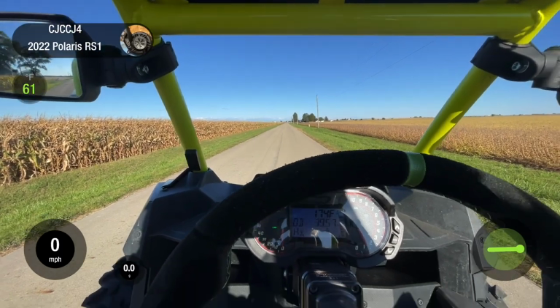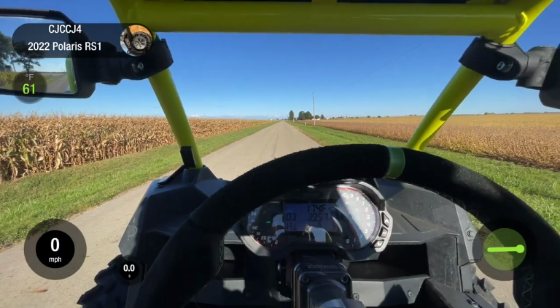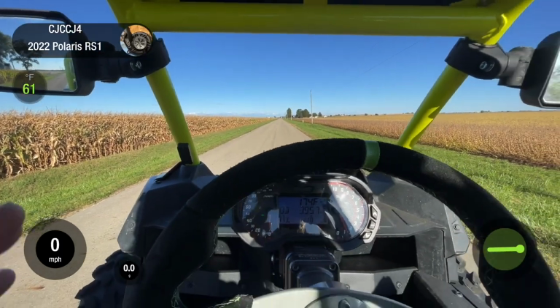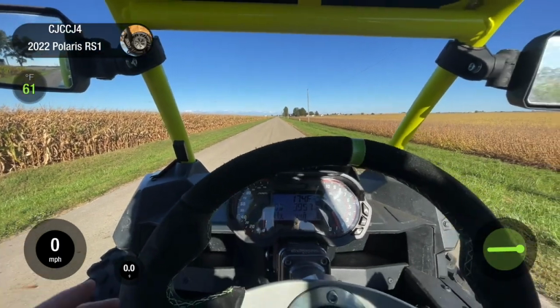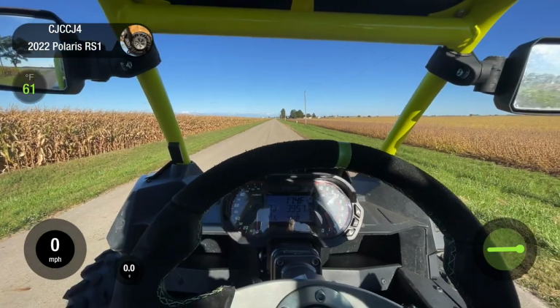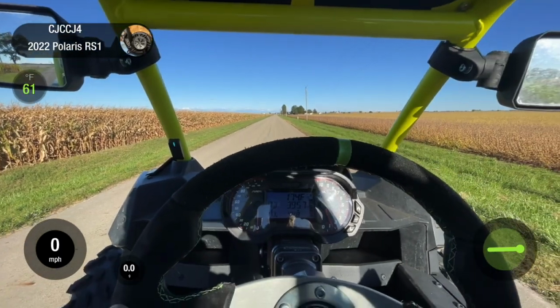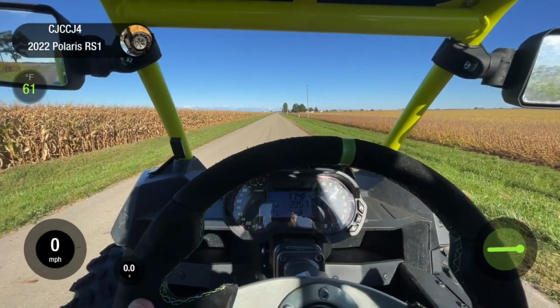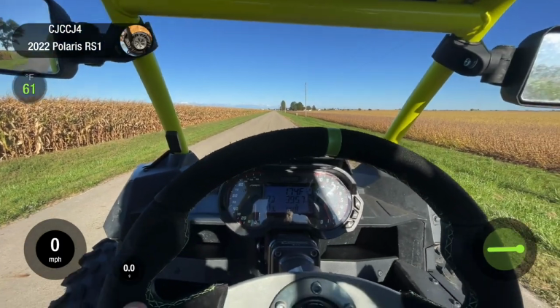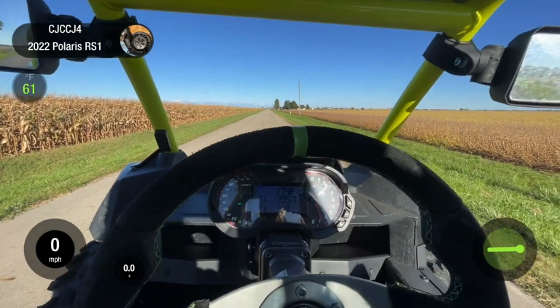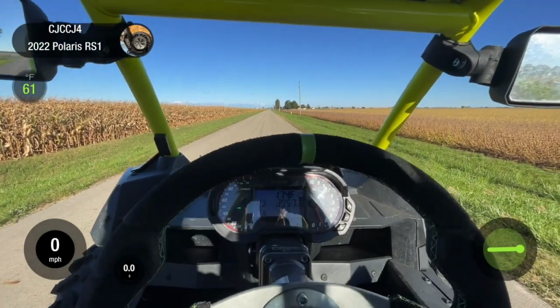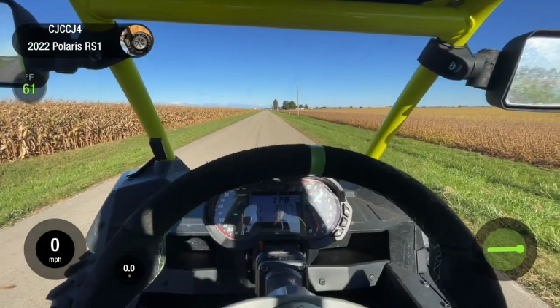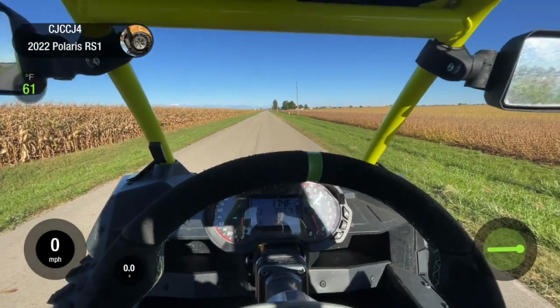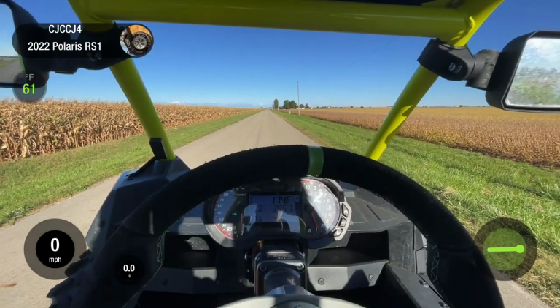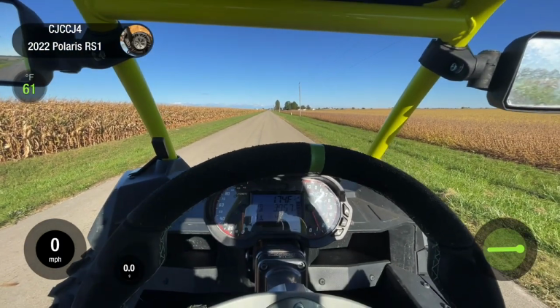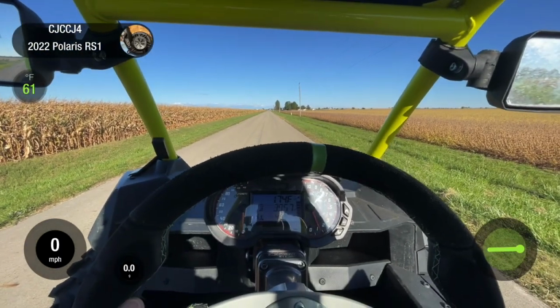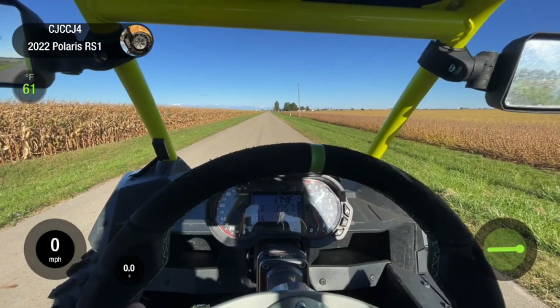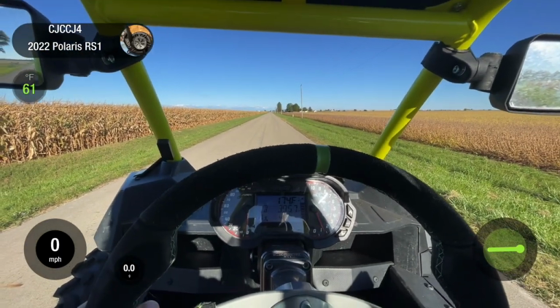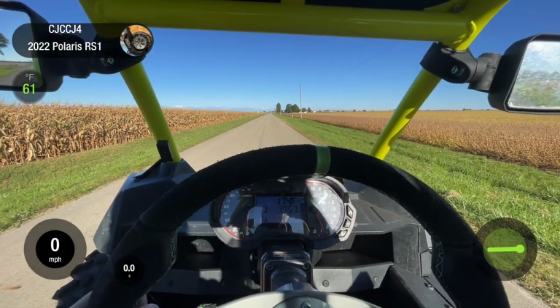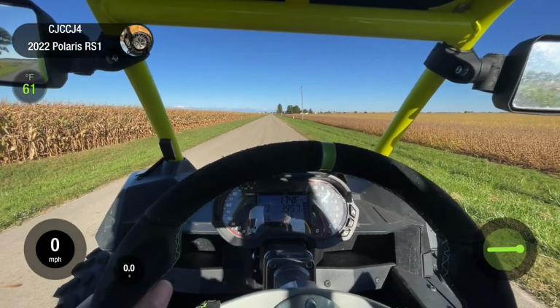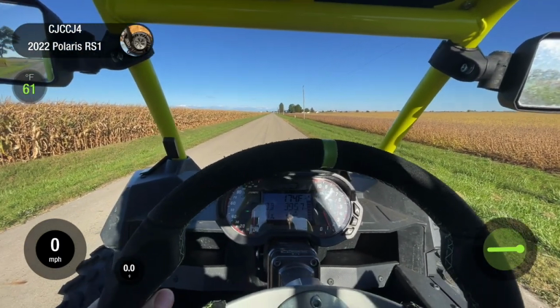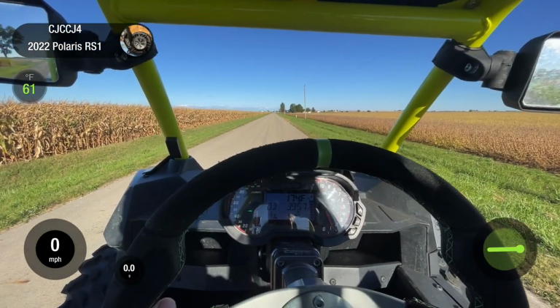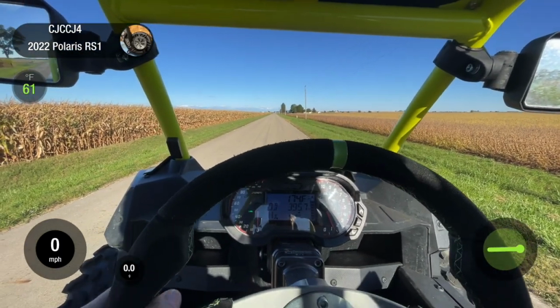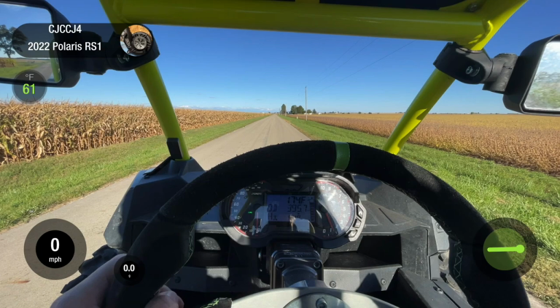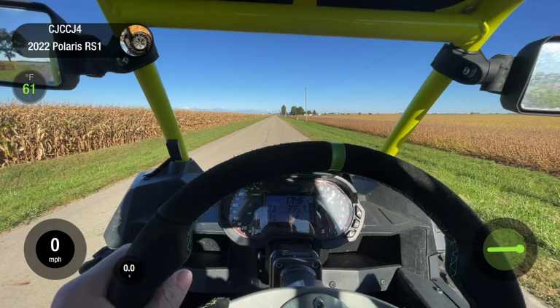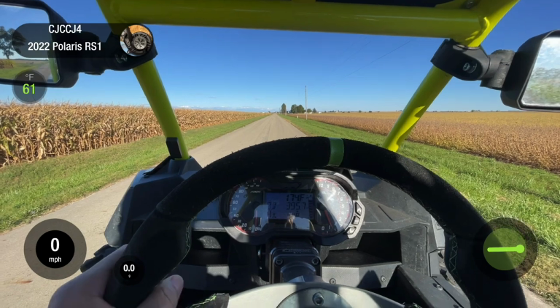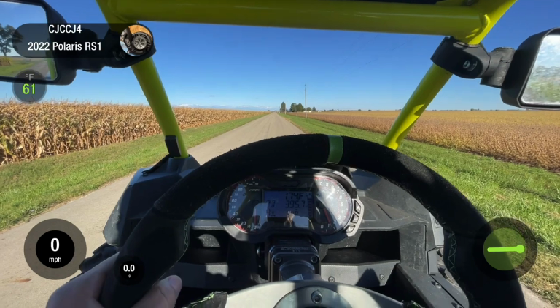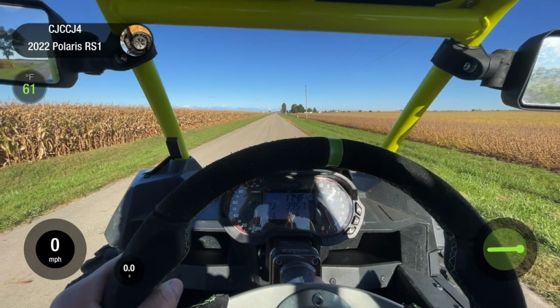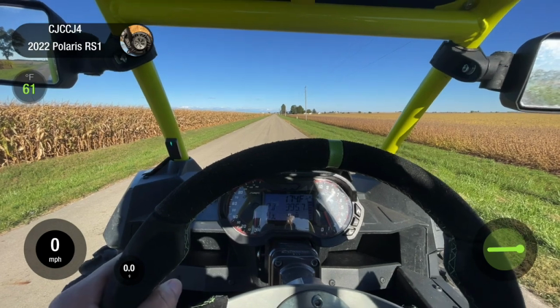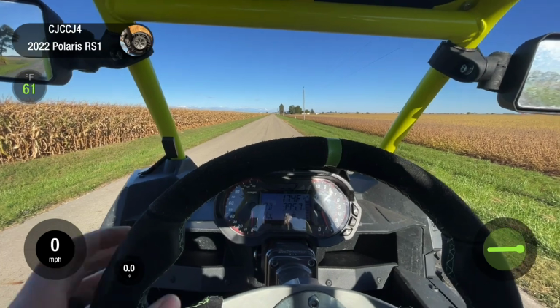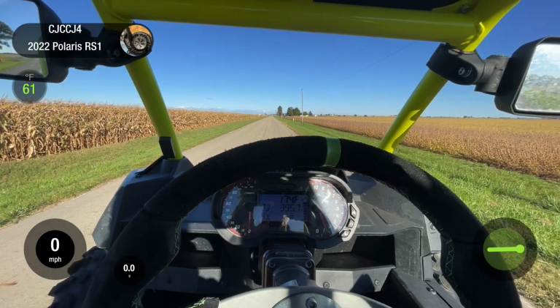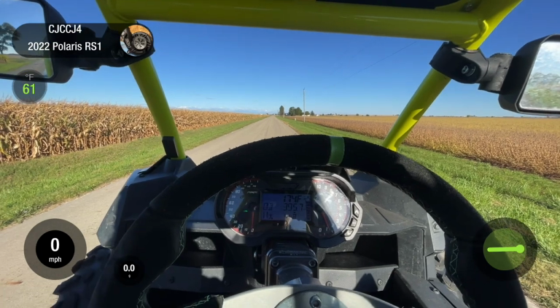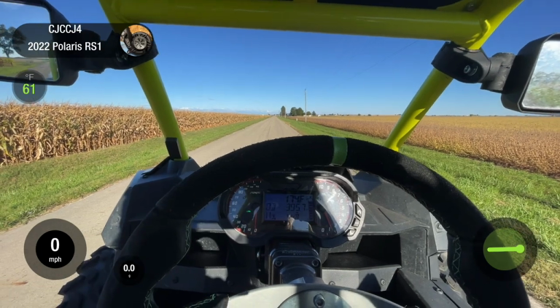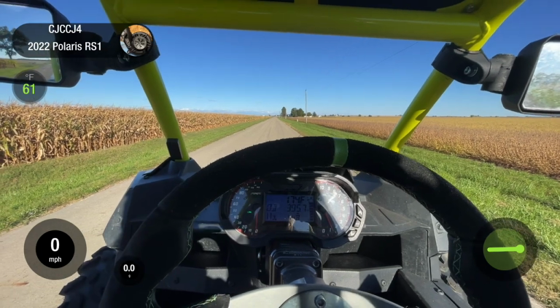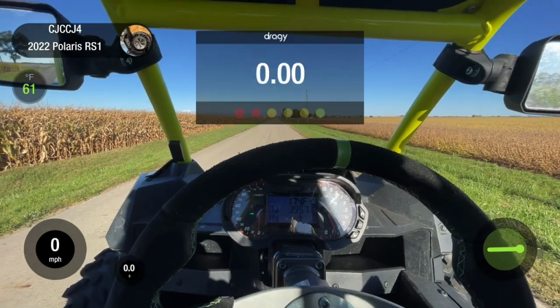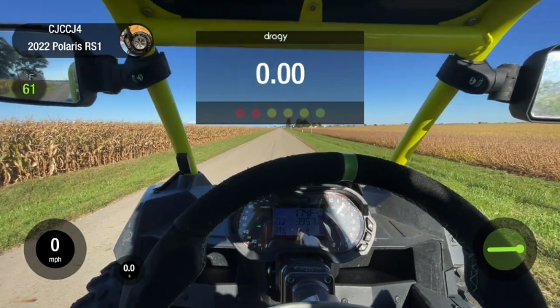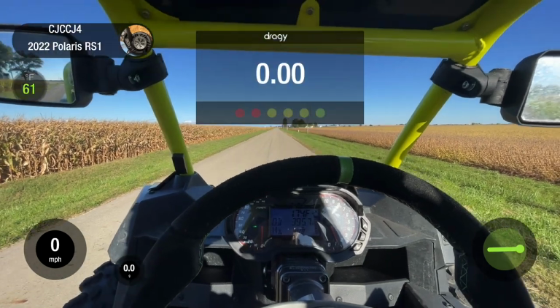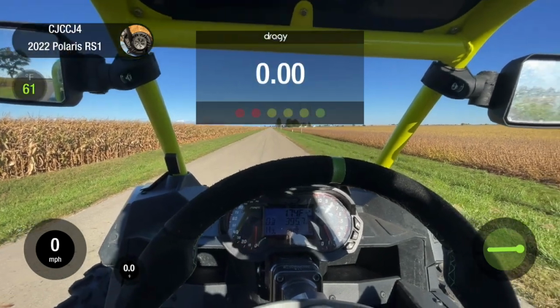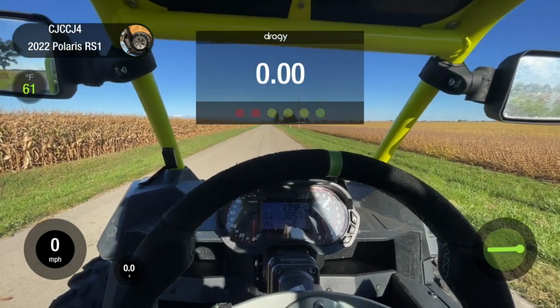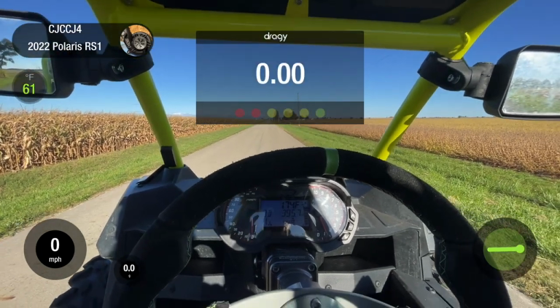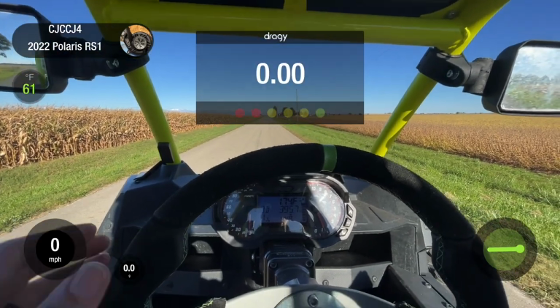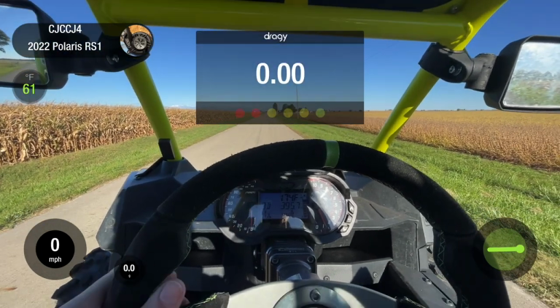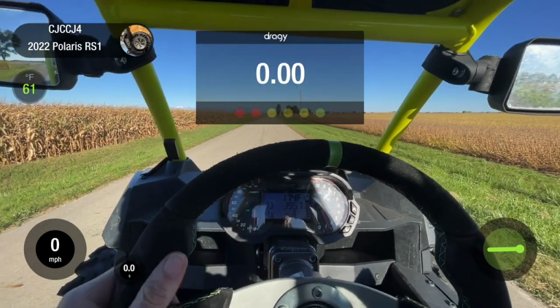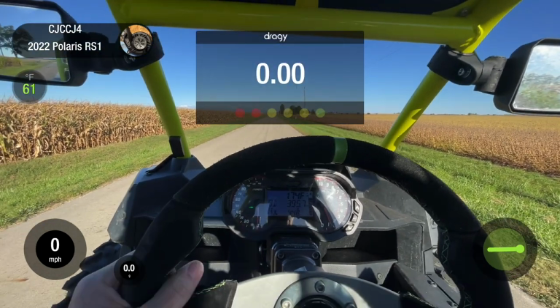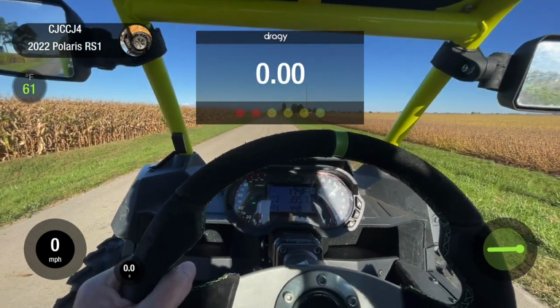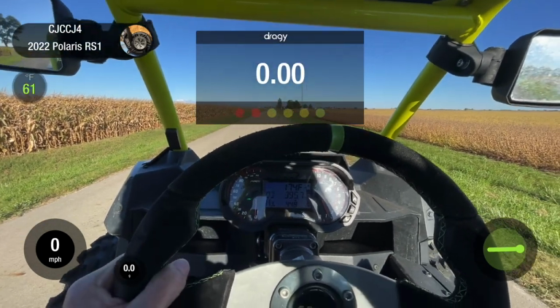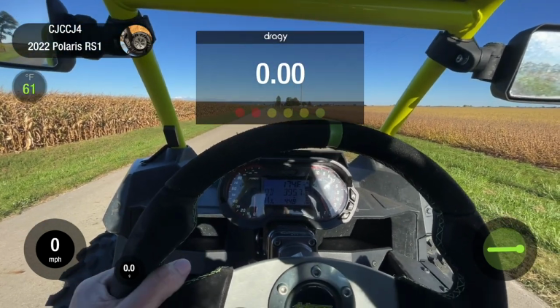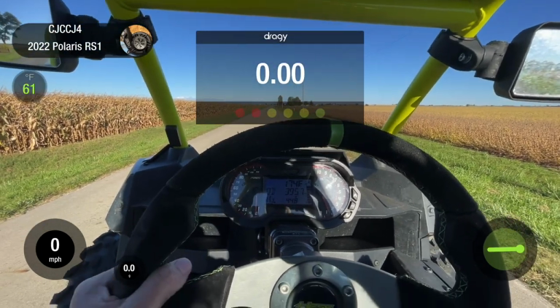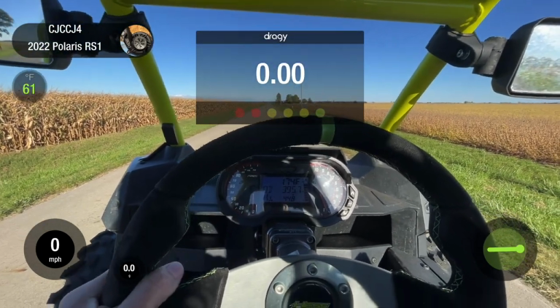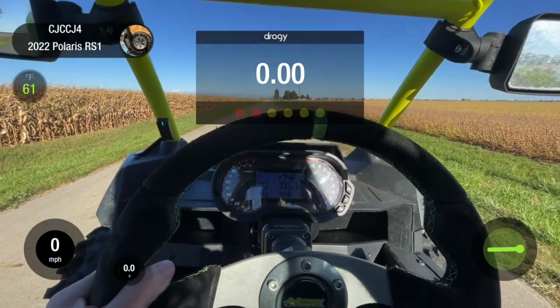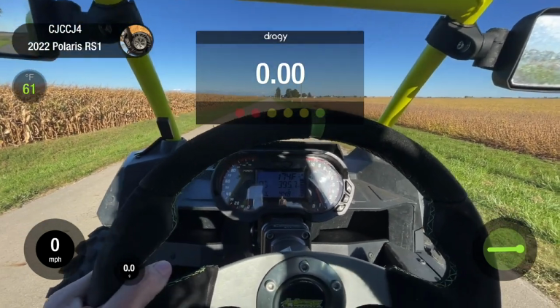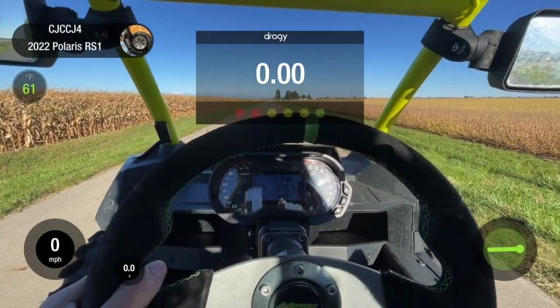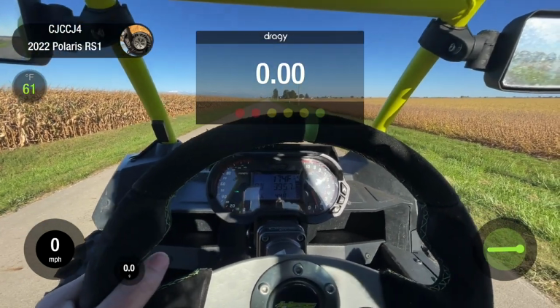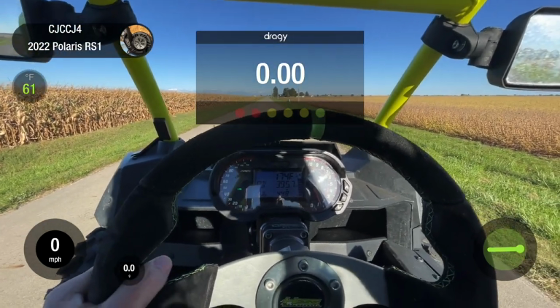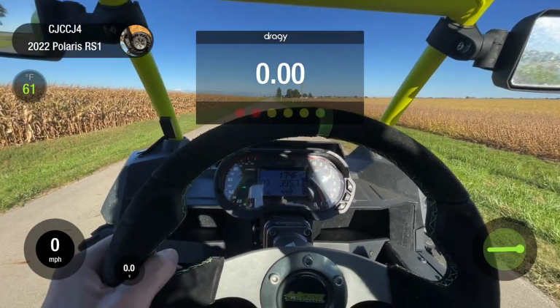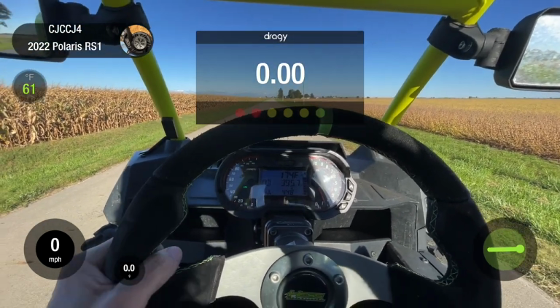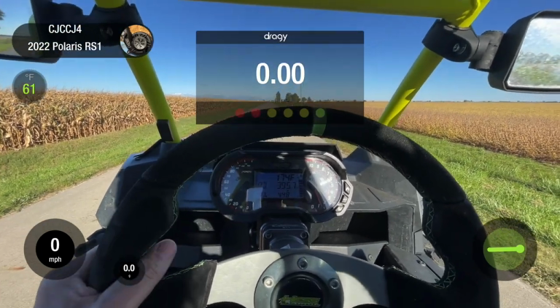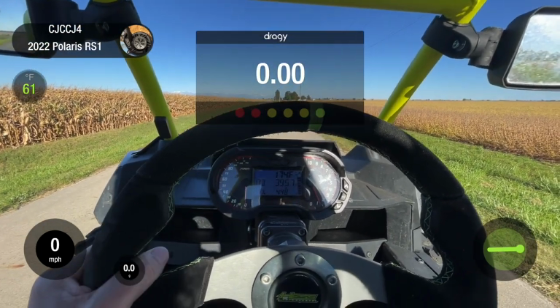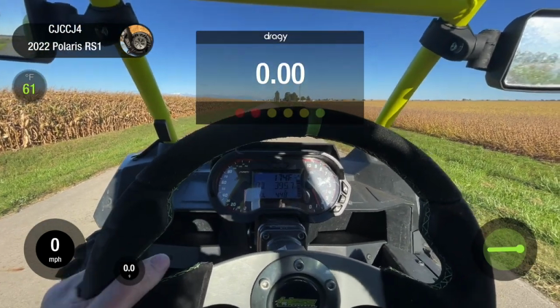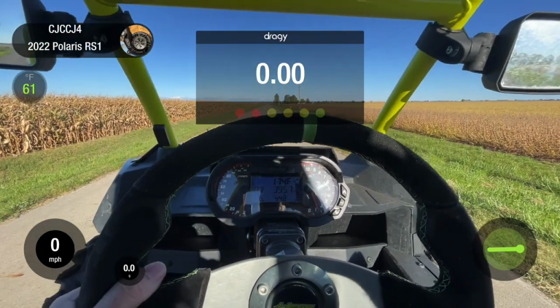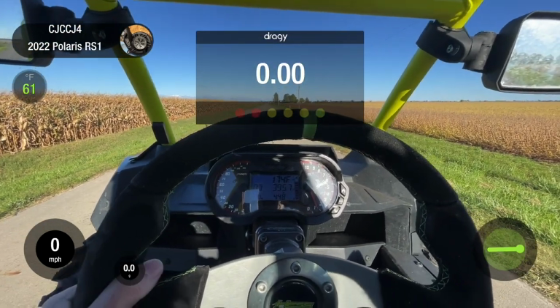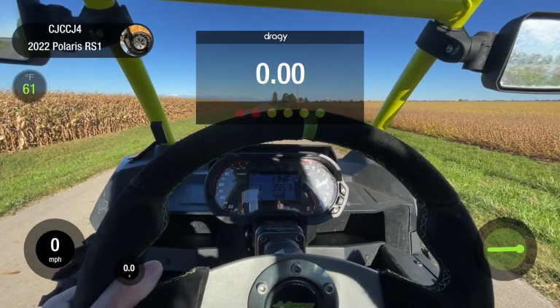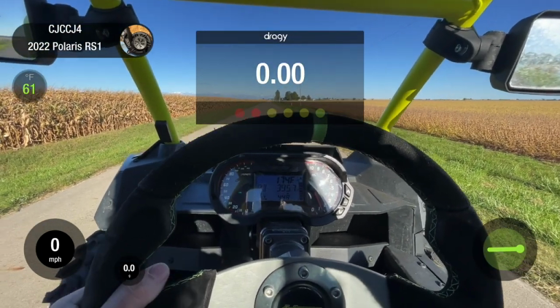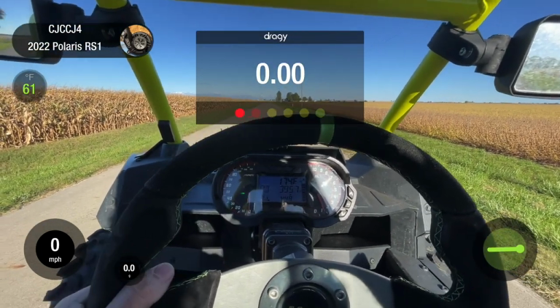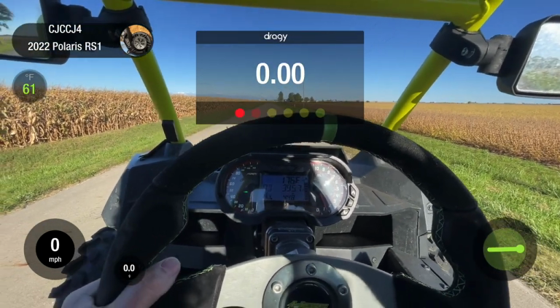All right, video number one — two-wheel drive zero-to-60, two-wheel drive. Here we go.